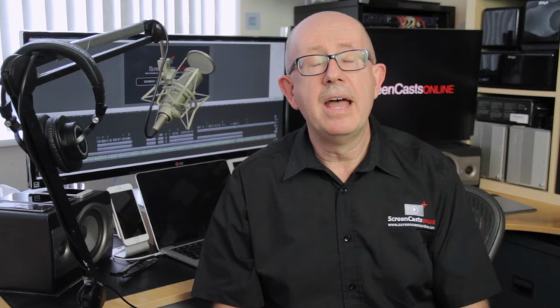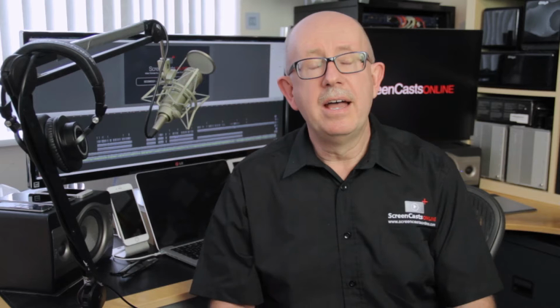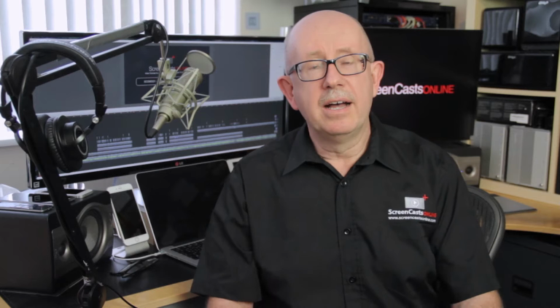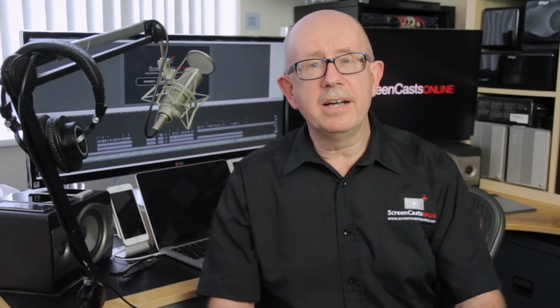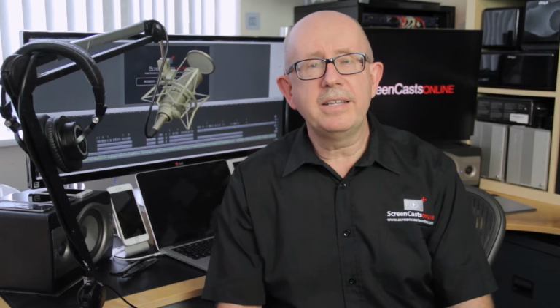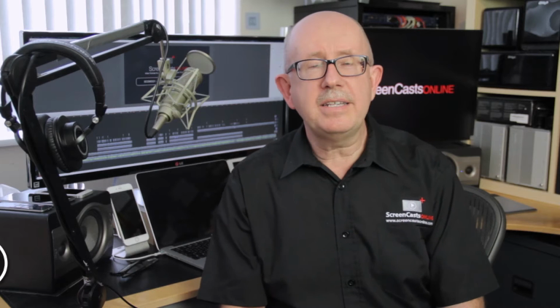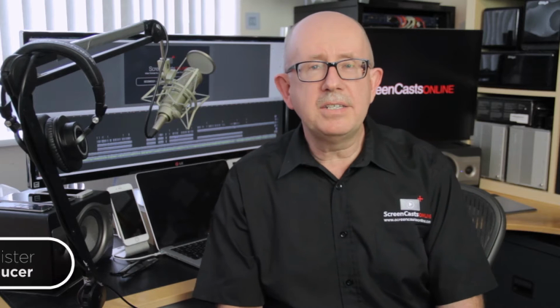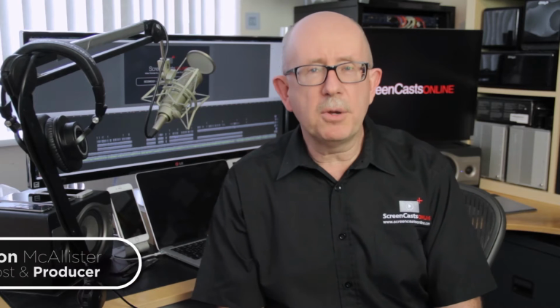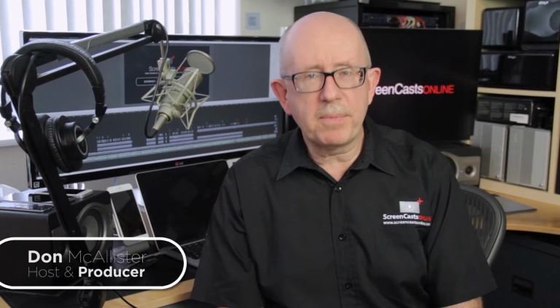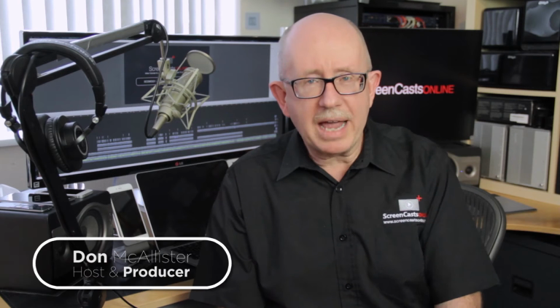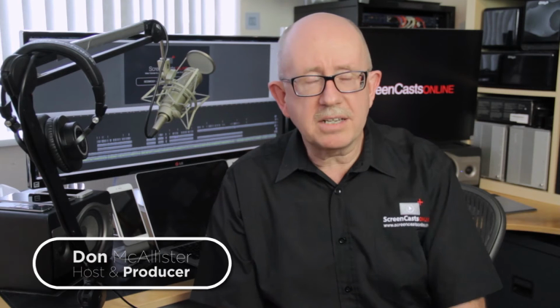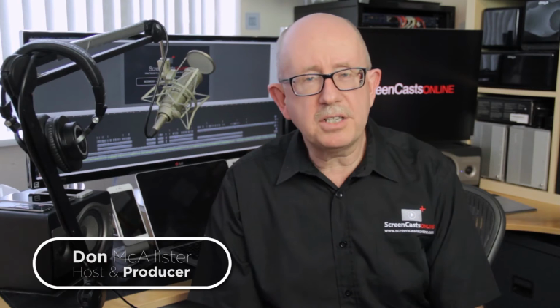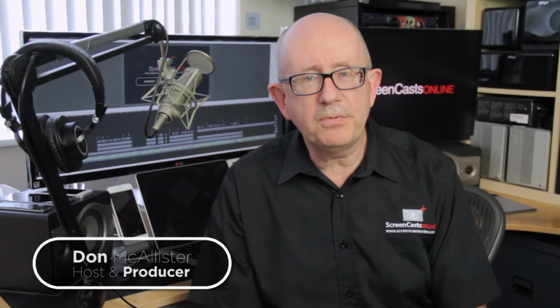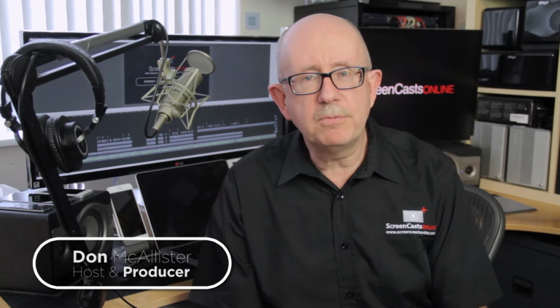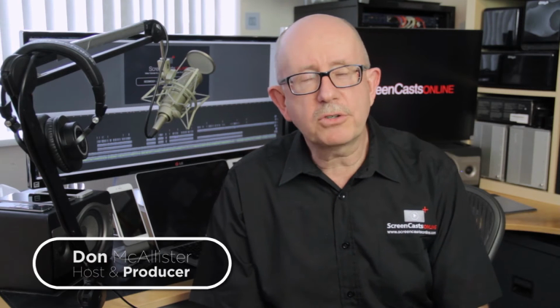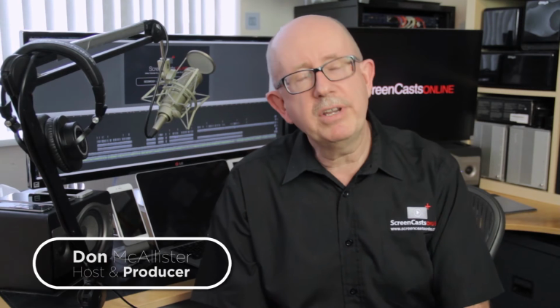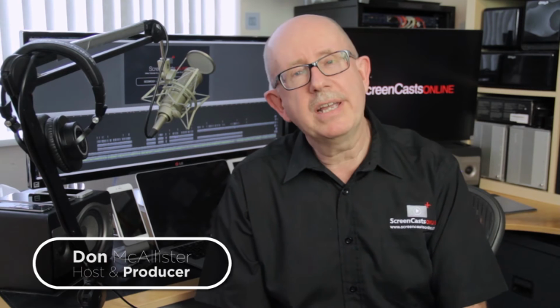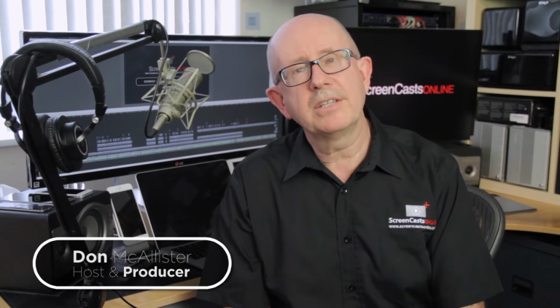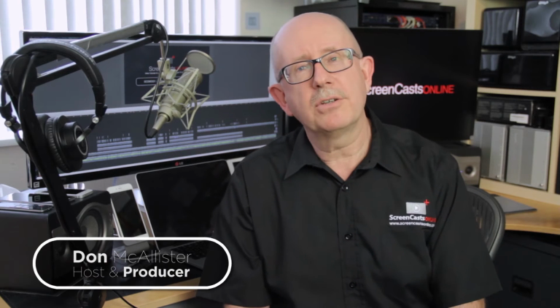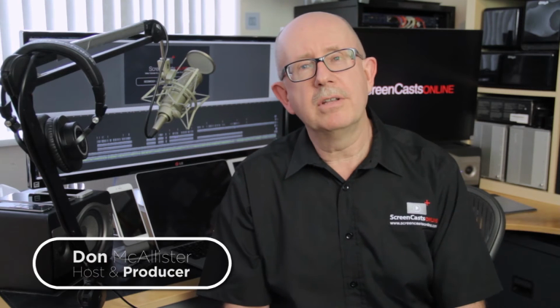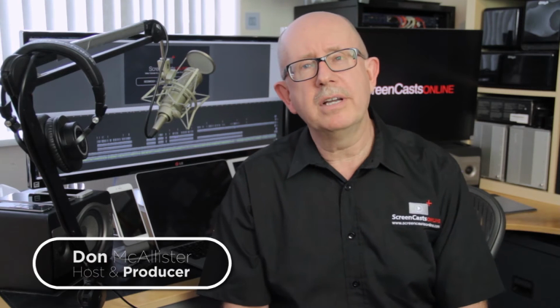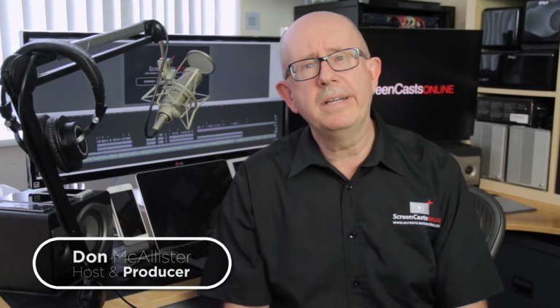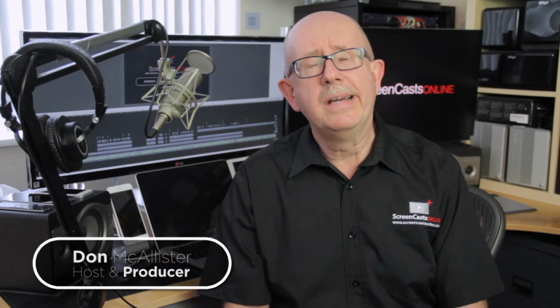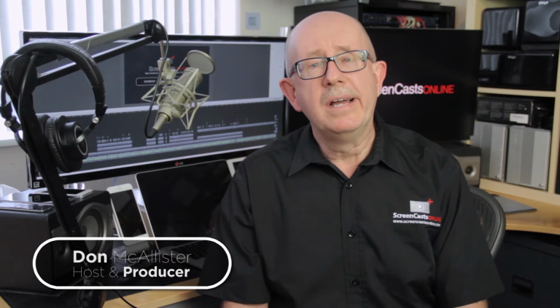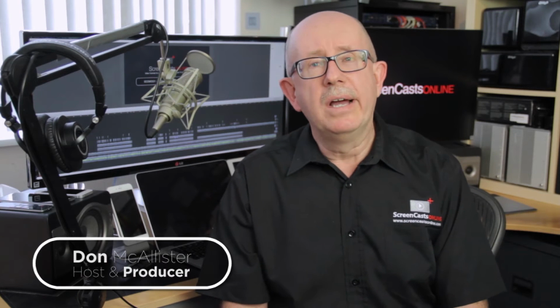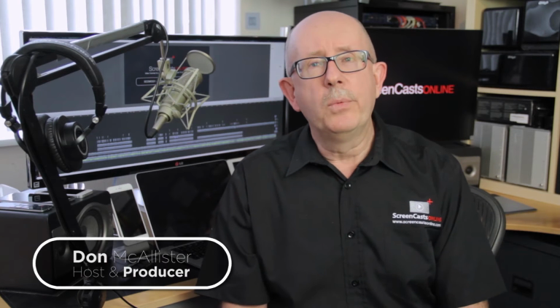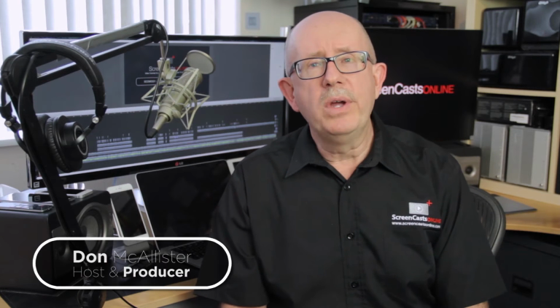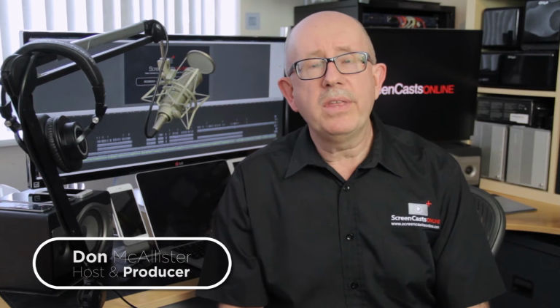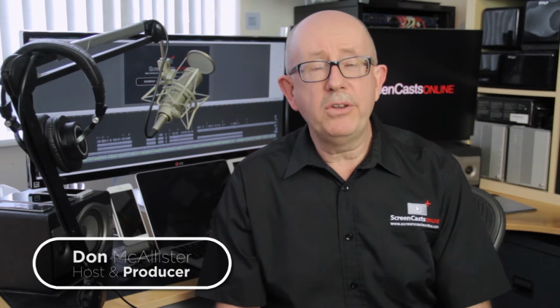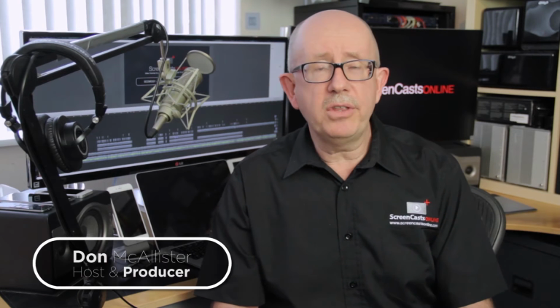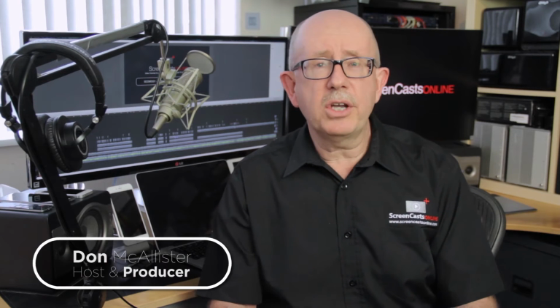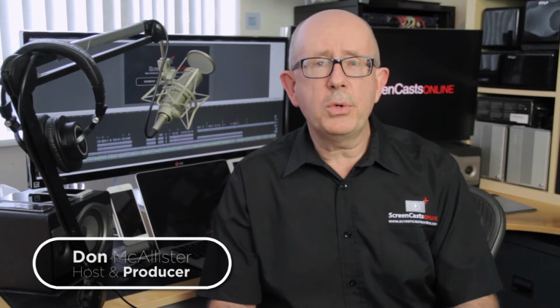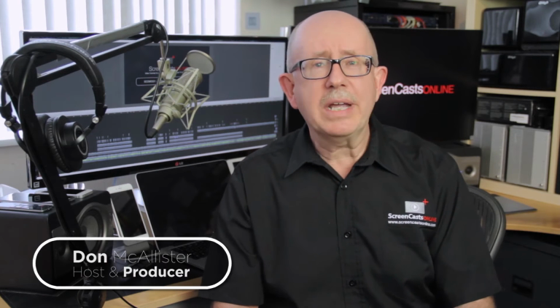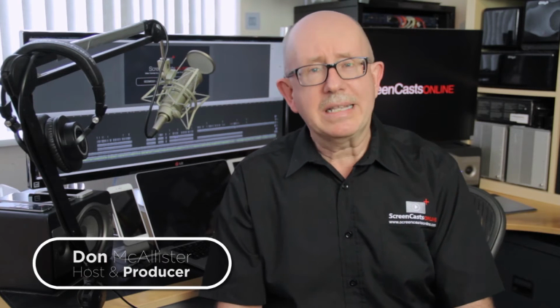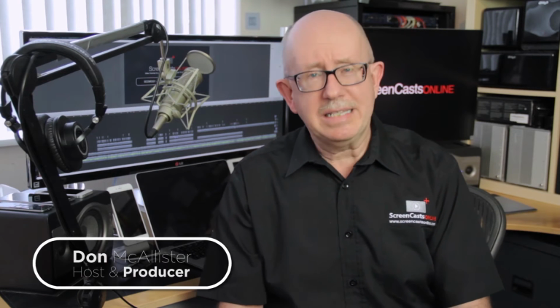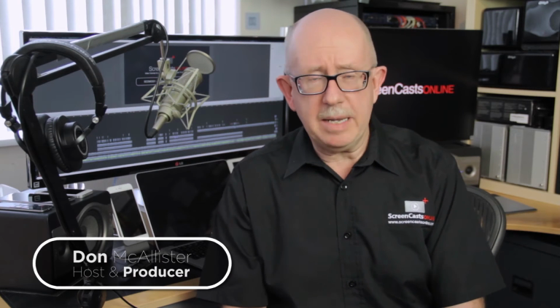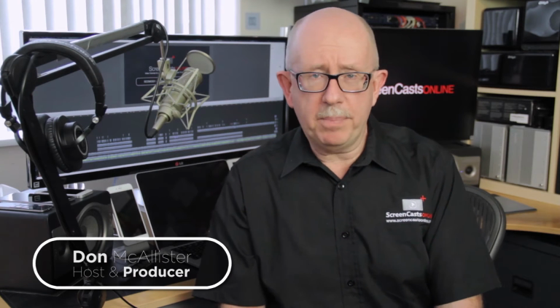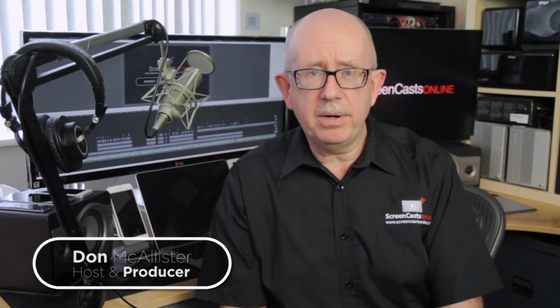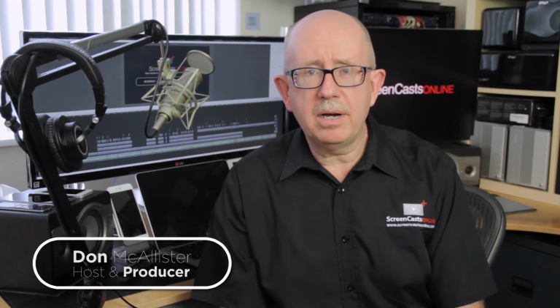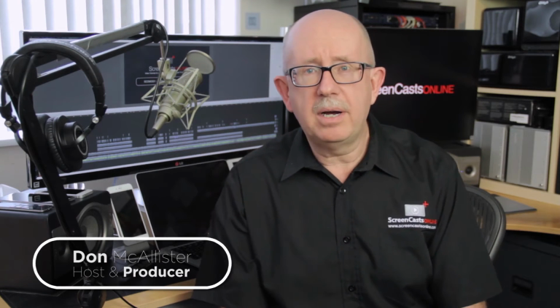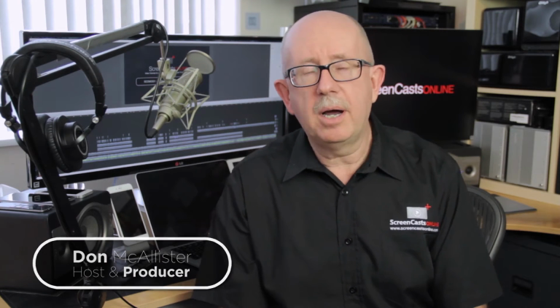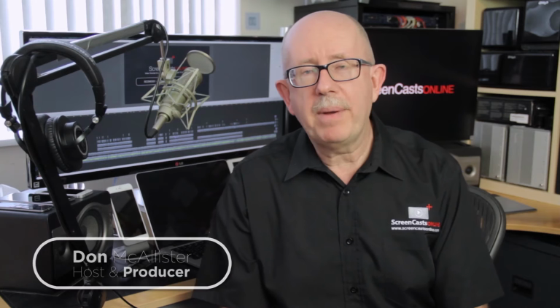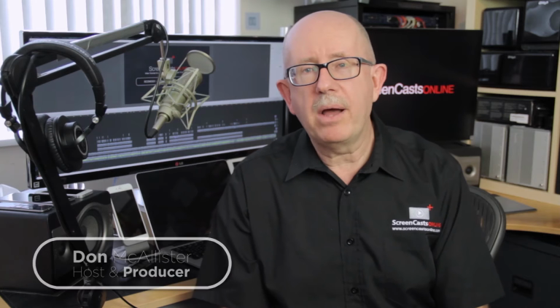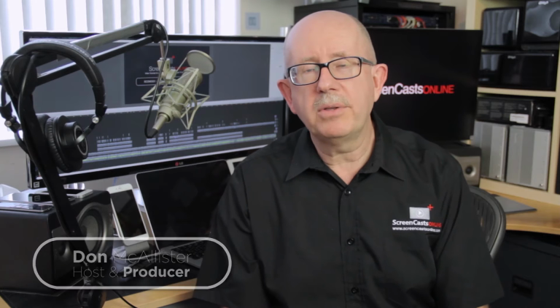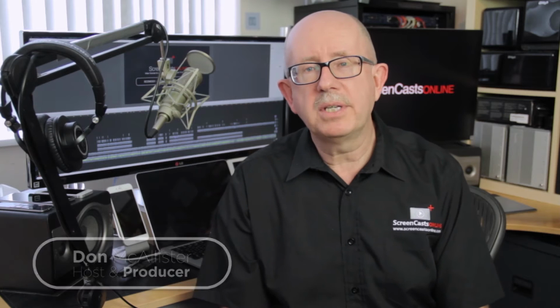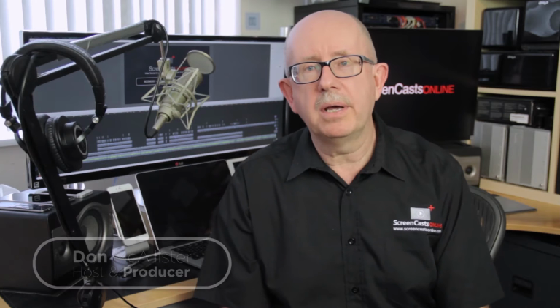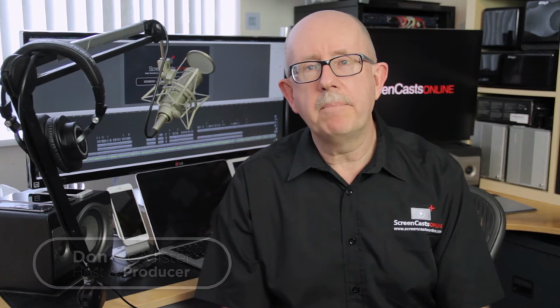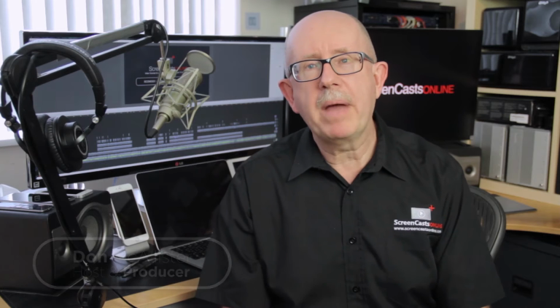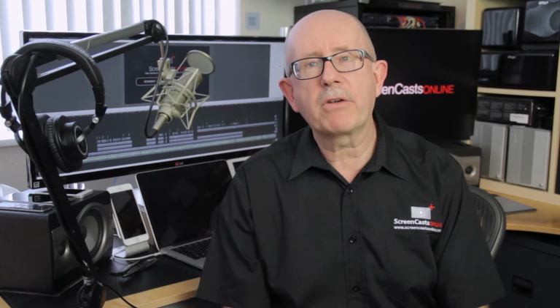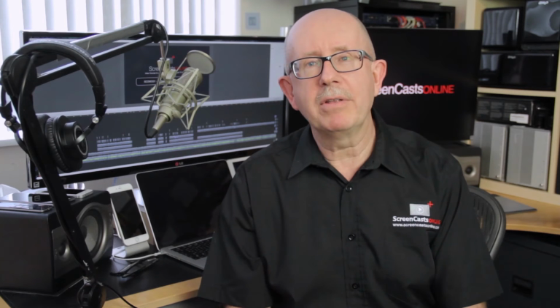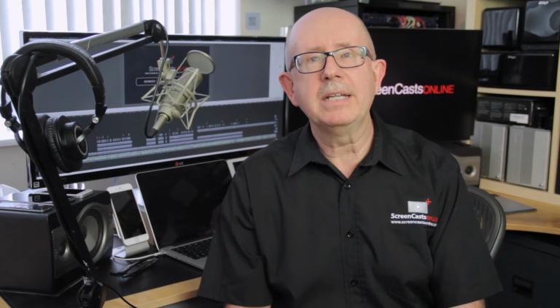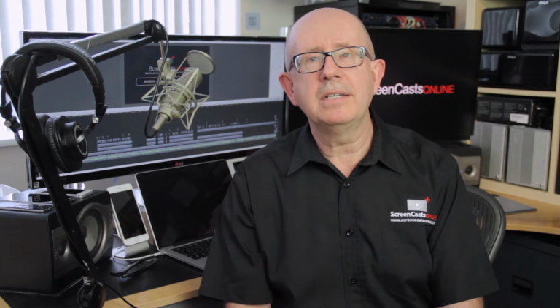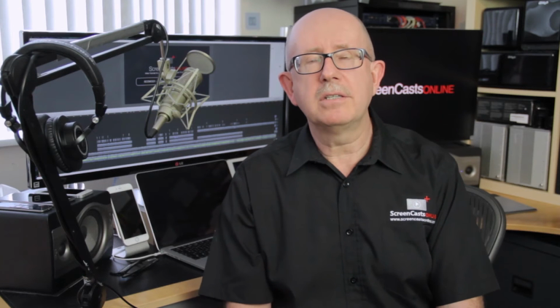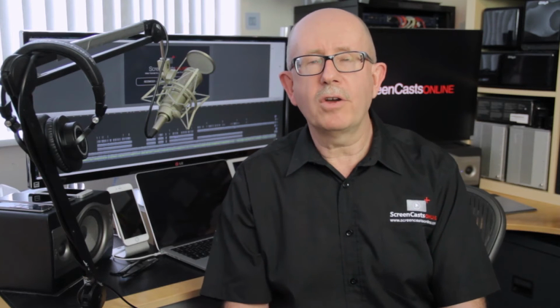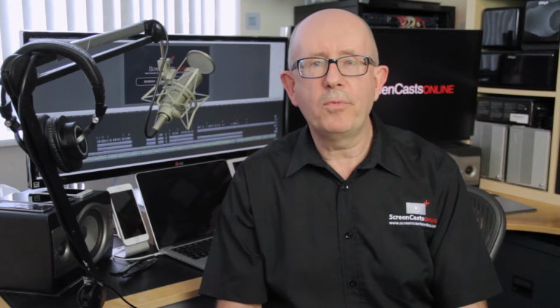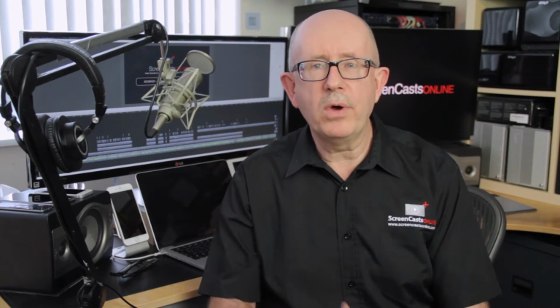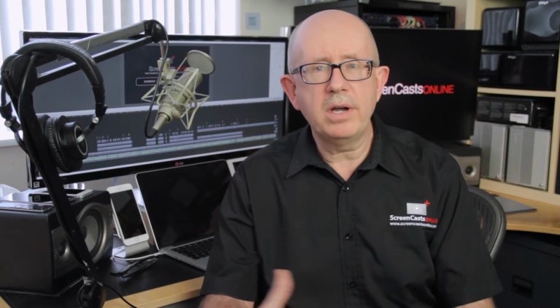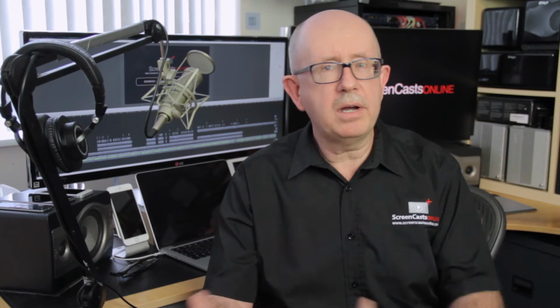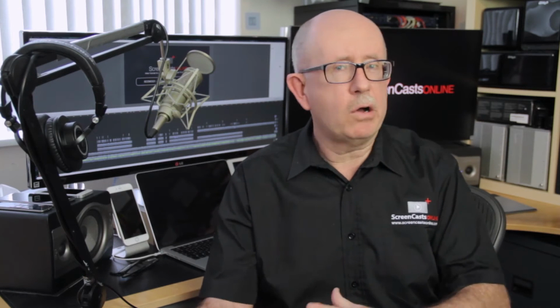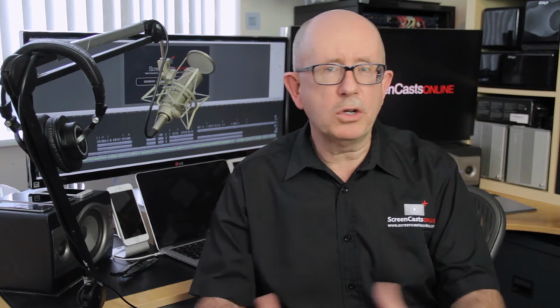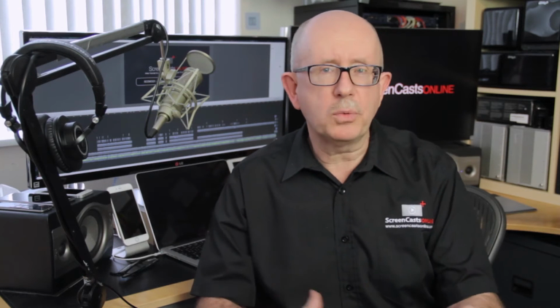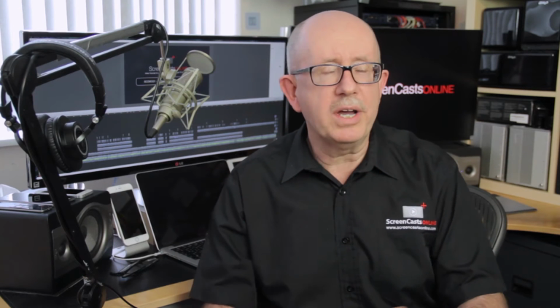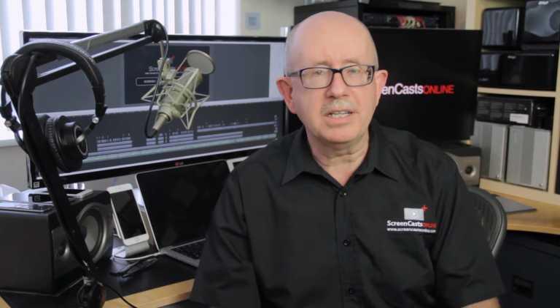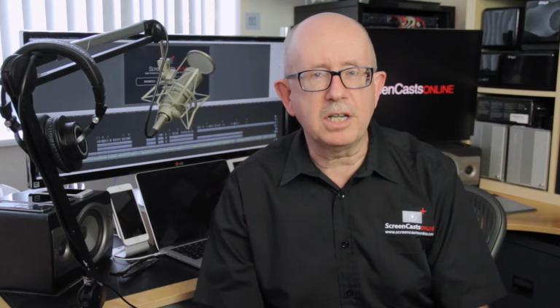Hi, this is Don McAllister from ScreenCastsOnline with another quick tip about Mac-related software, hardware, etc.